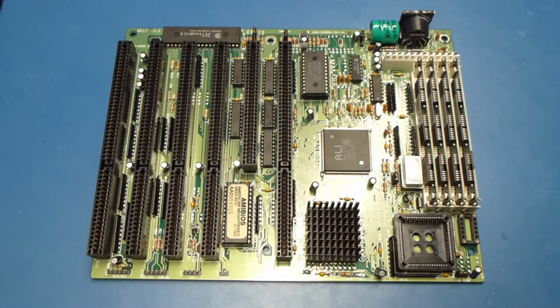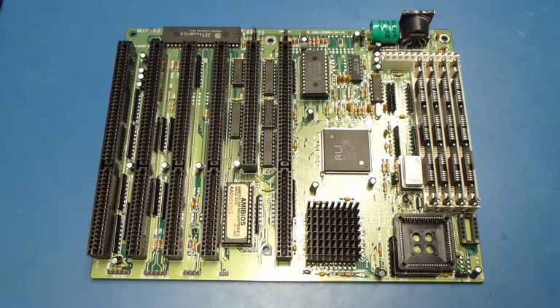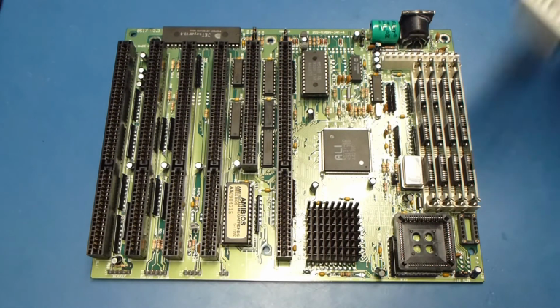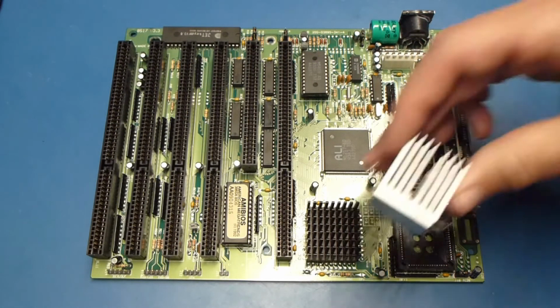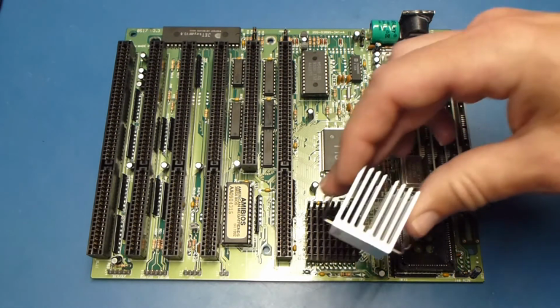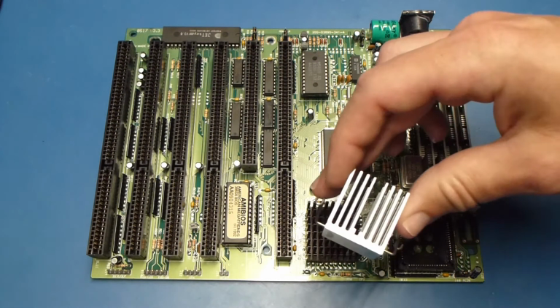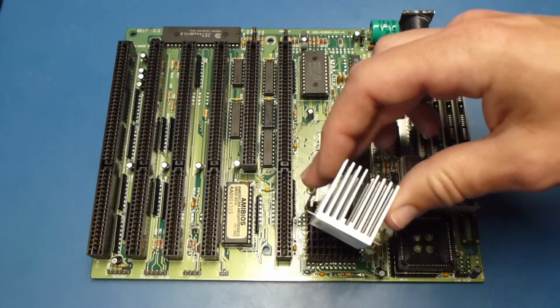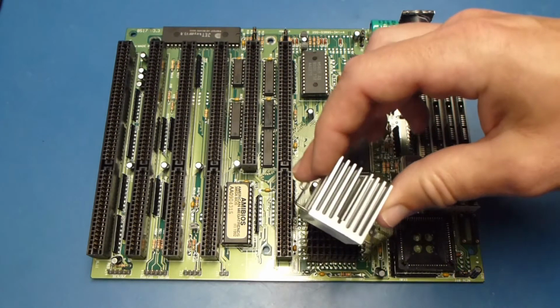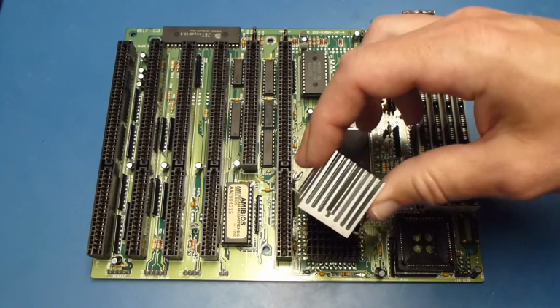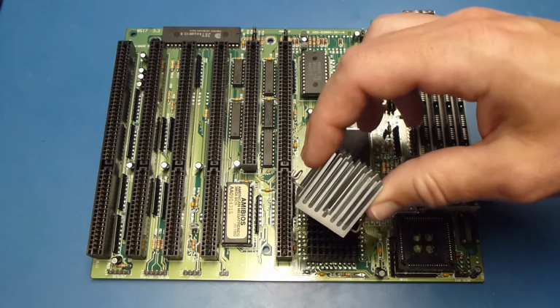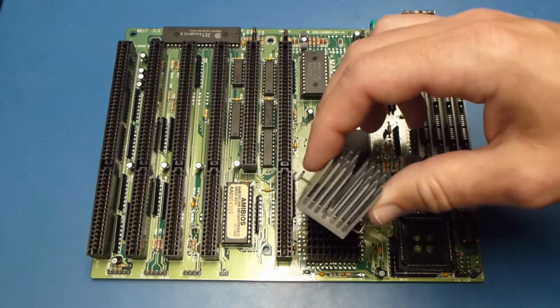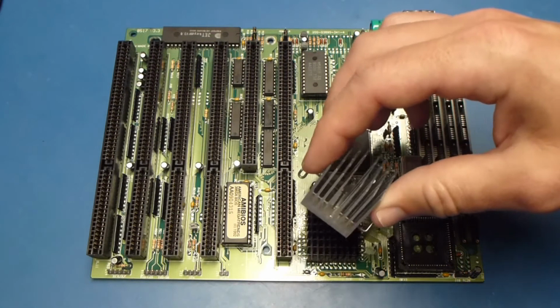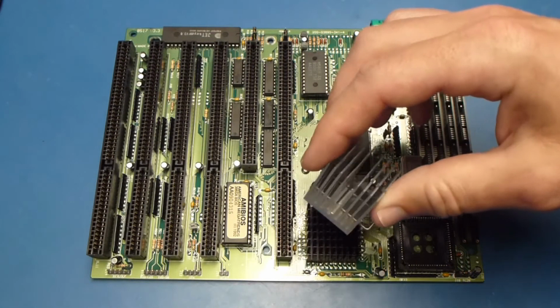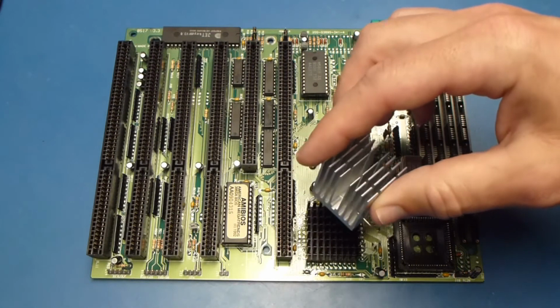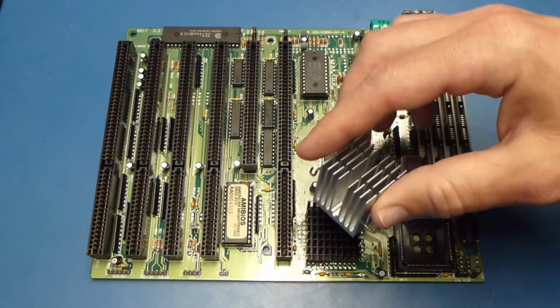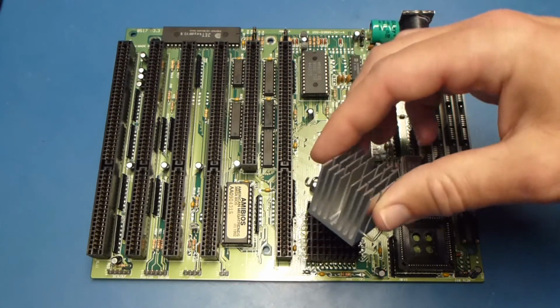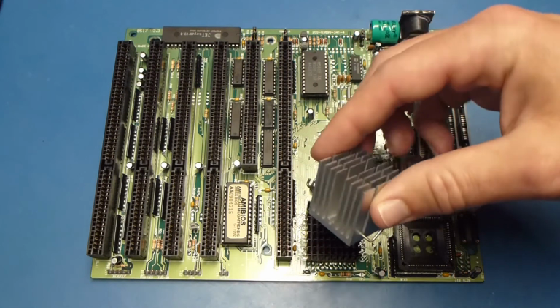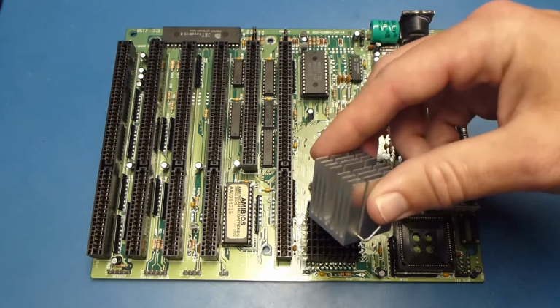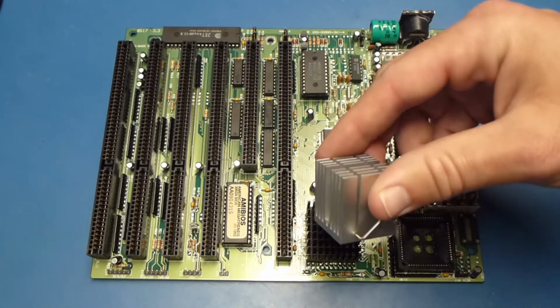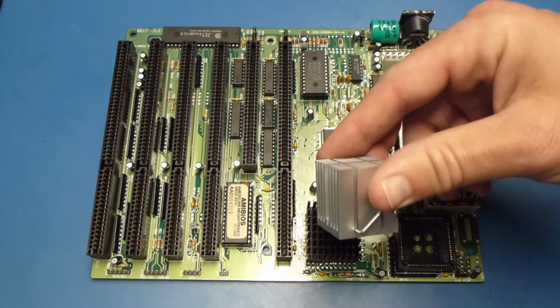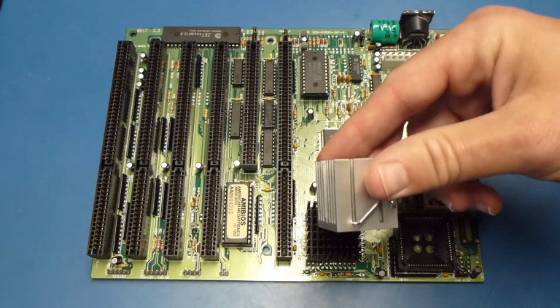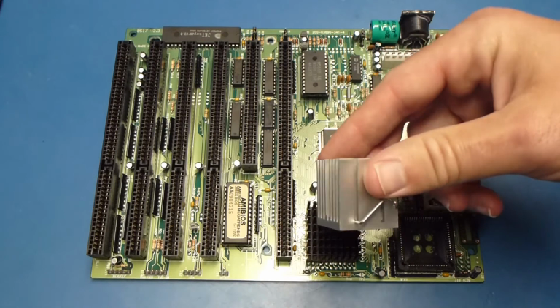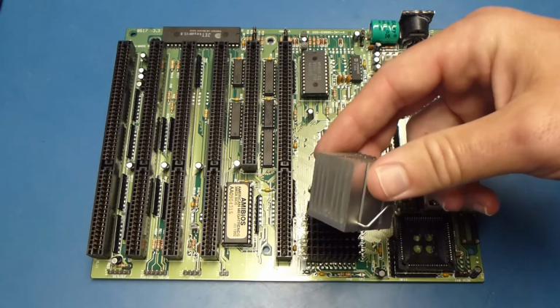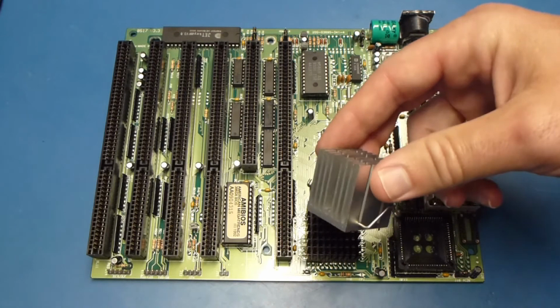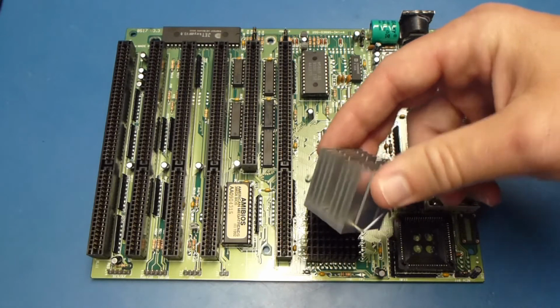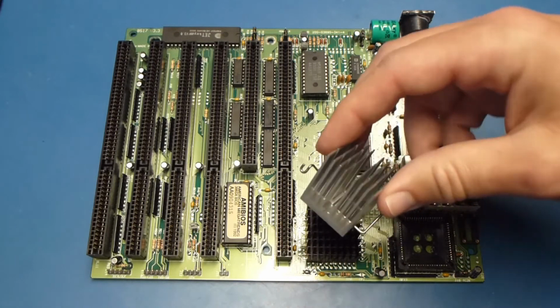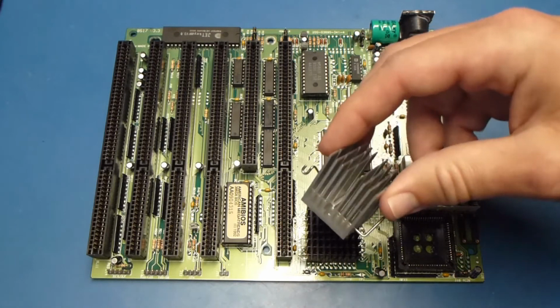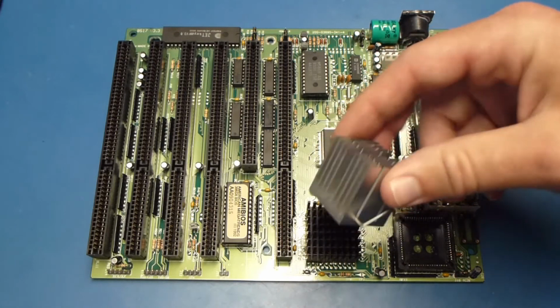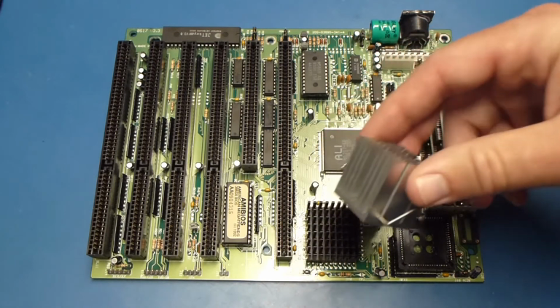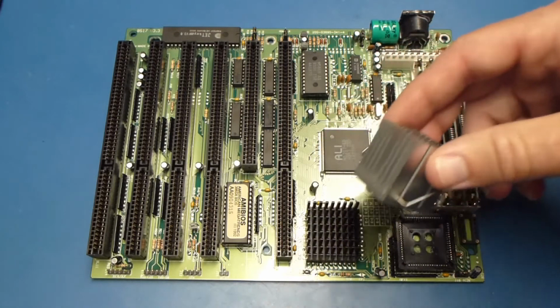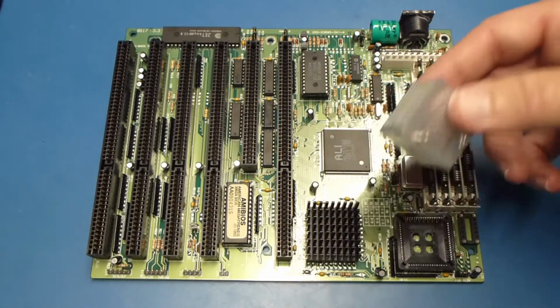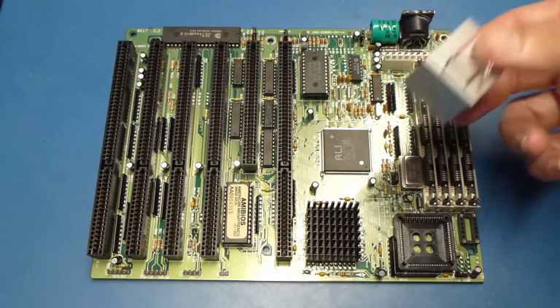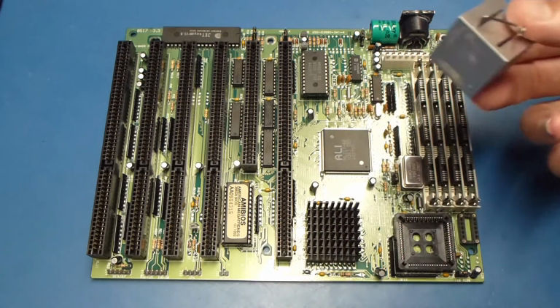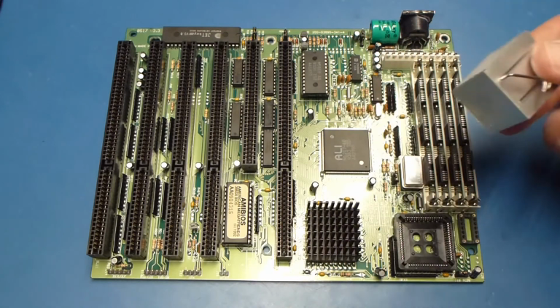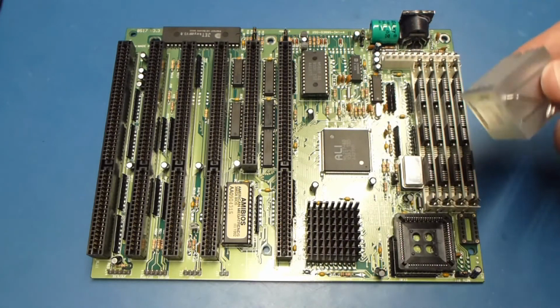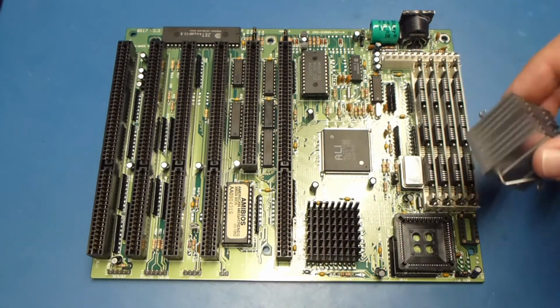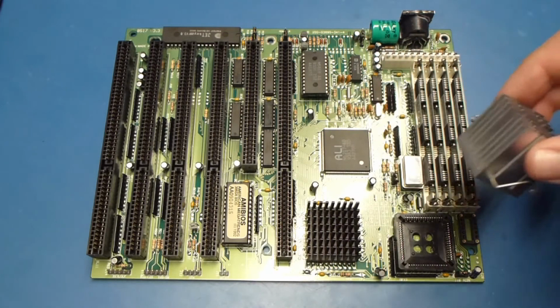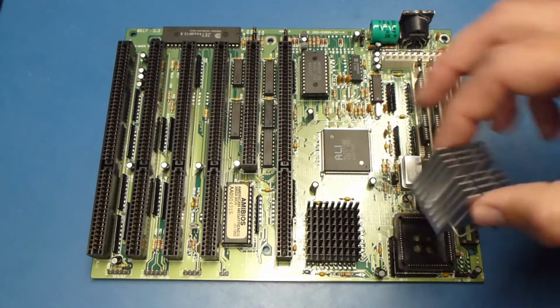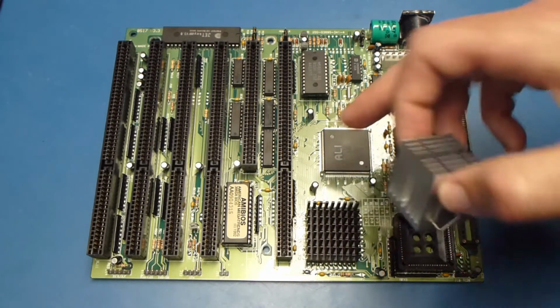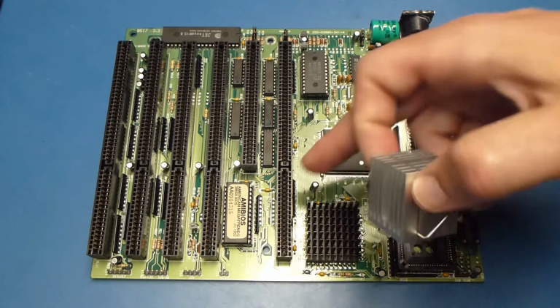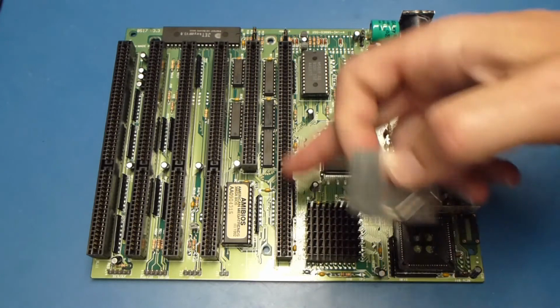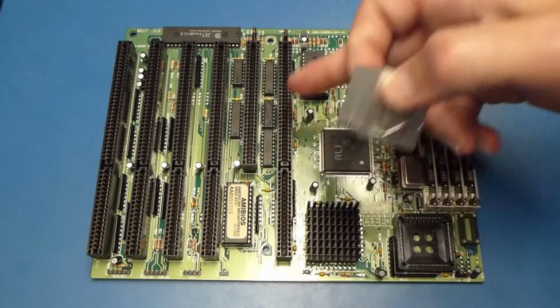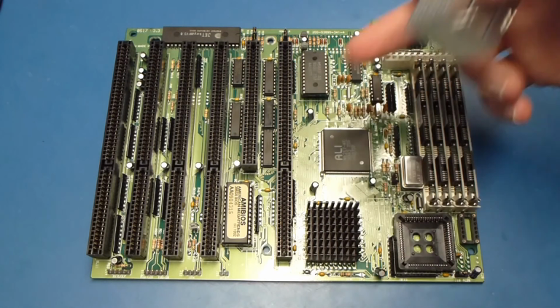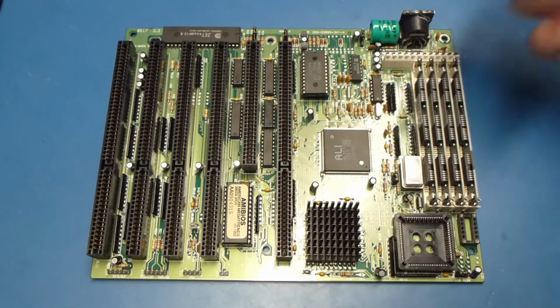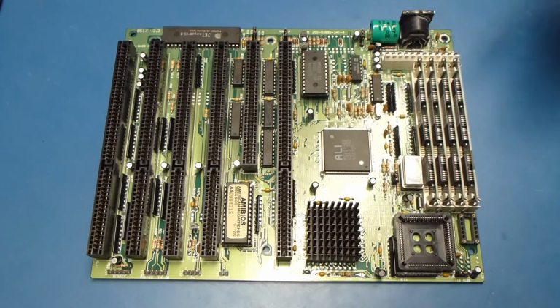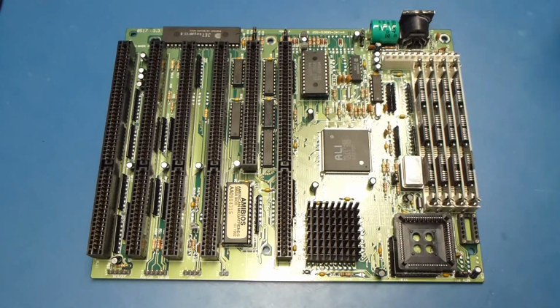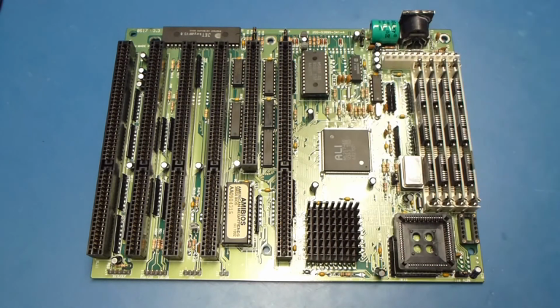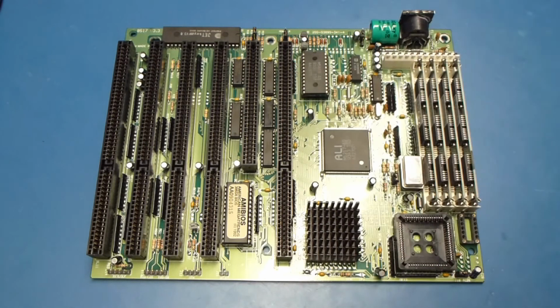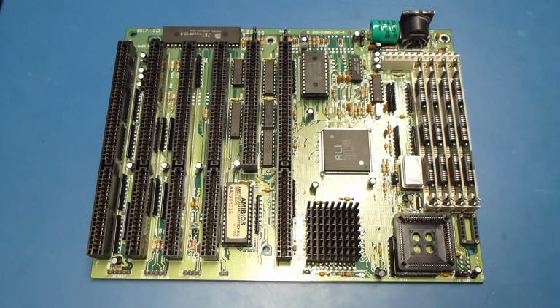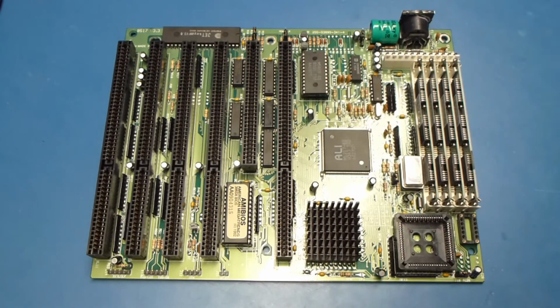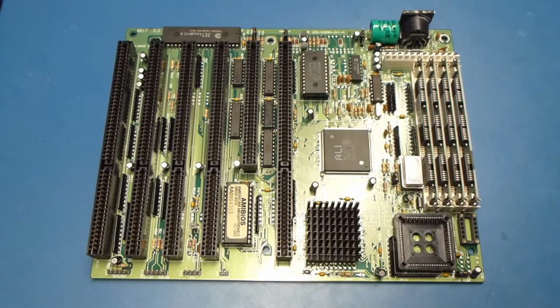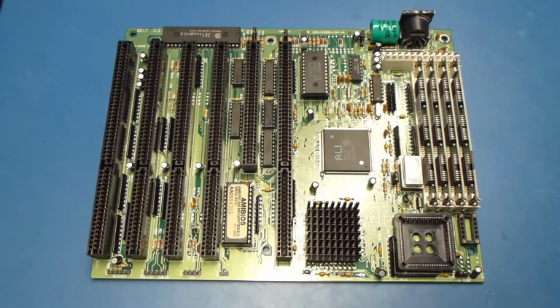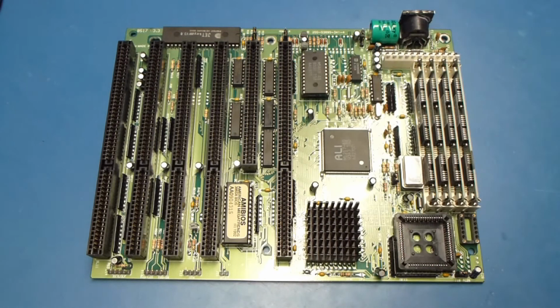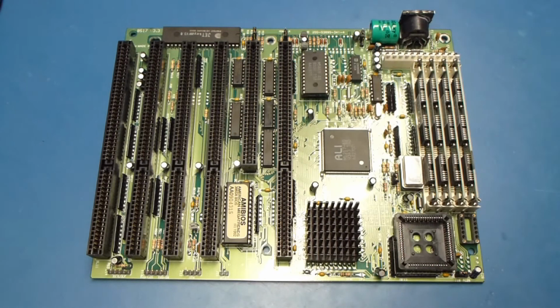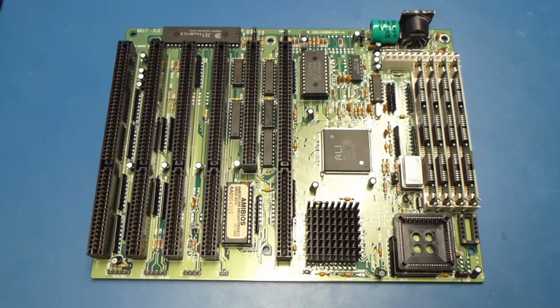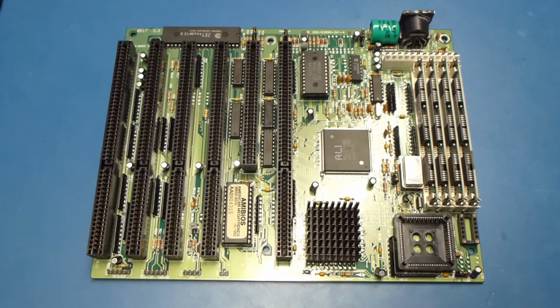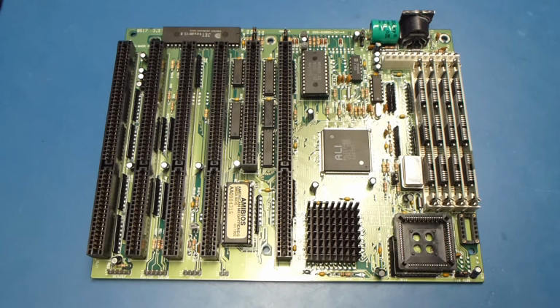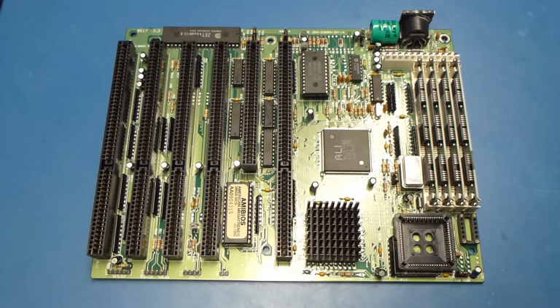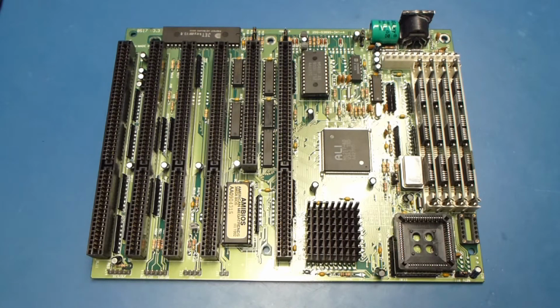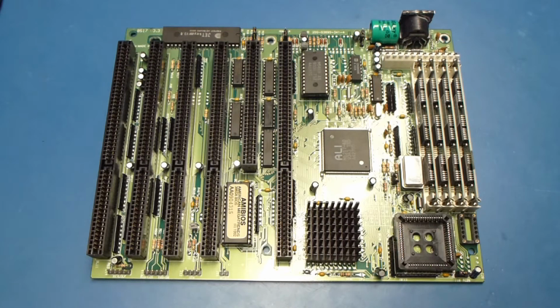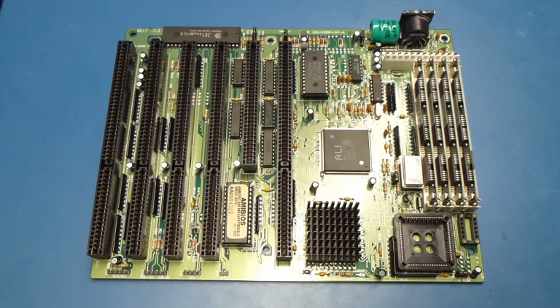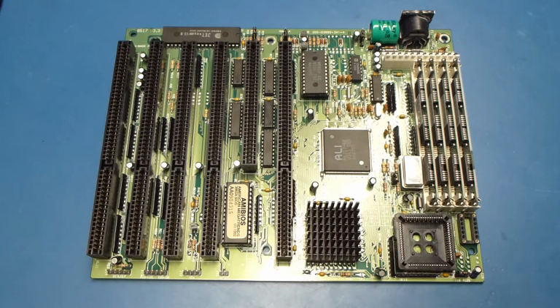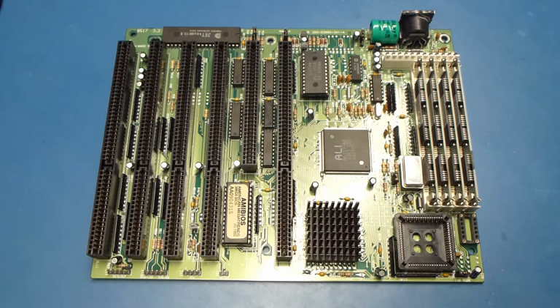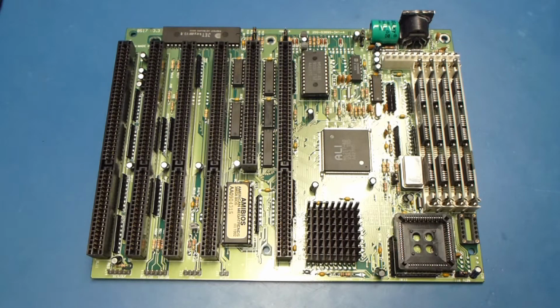I thought about putting a crazy tall flashy heatsink on there, but decided I wanted to be able to use the ISA slot potentially in the future.